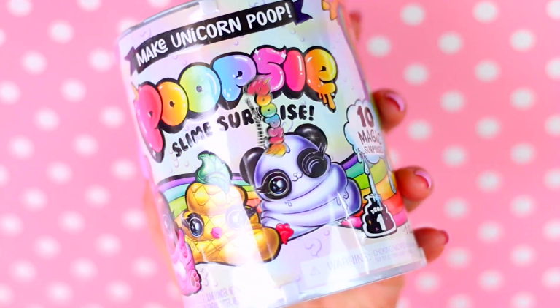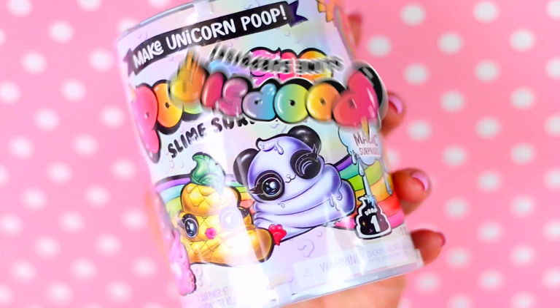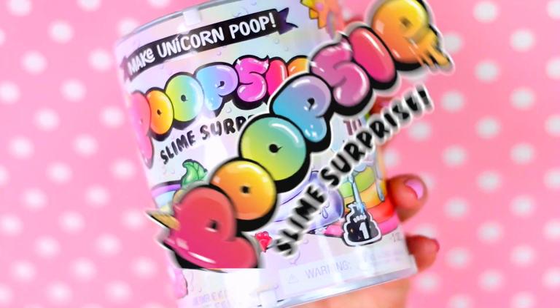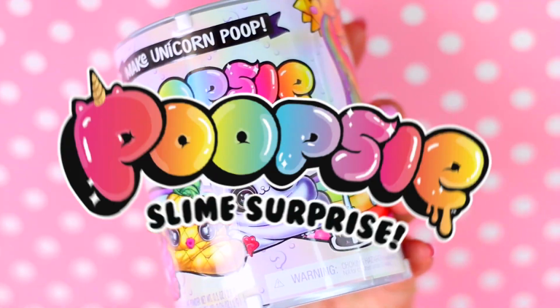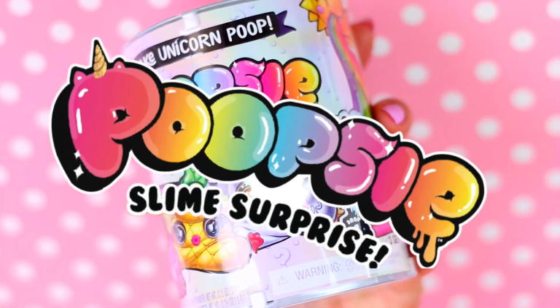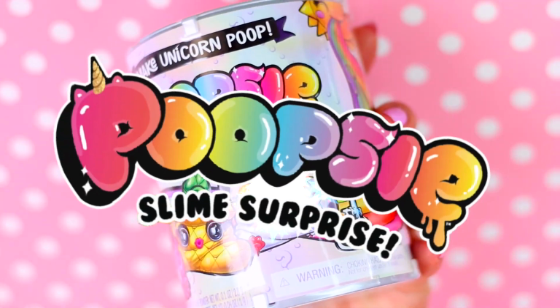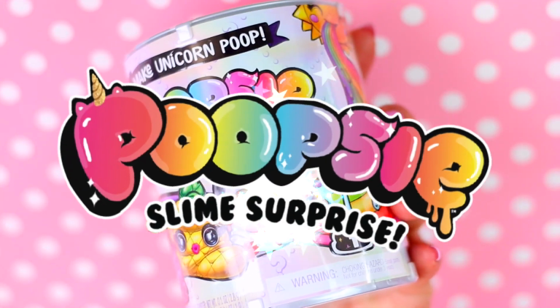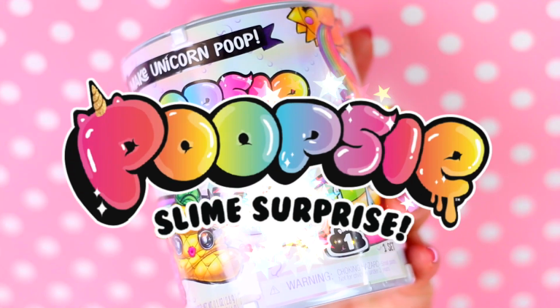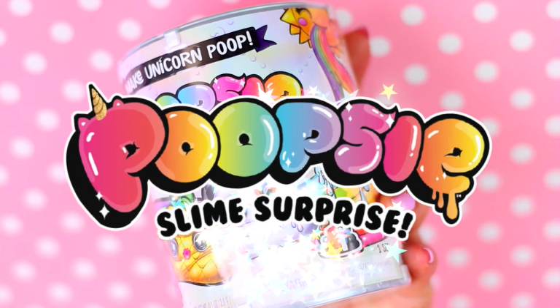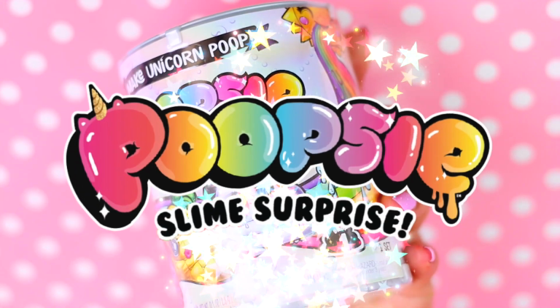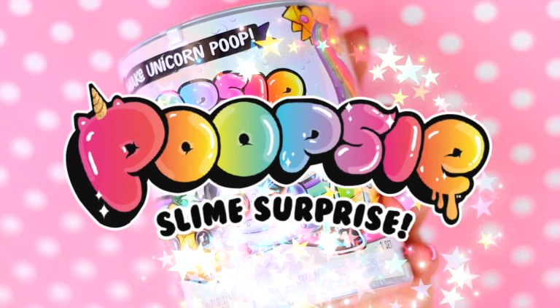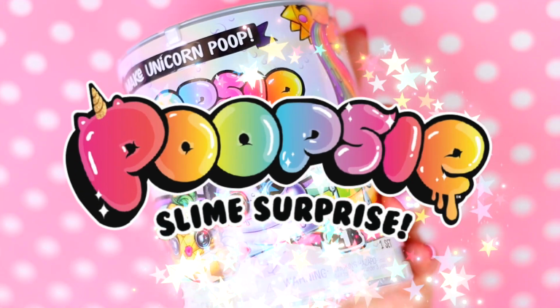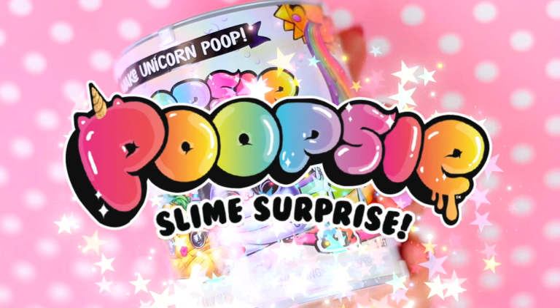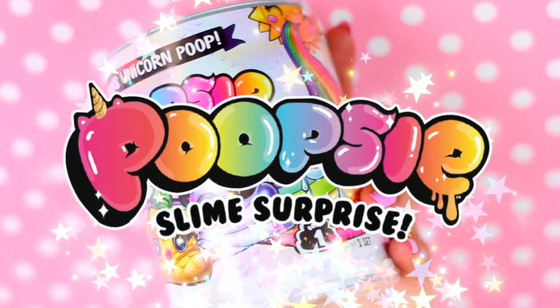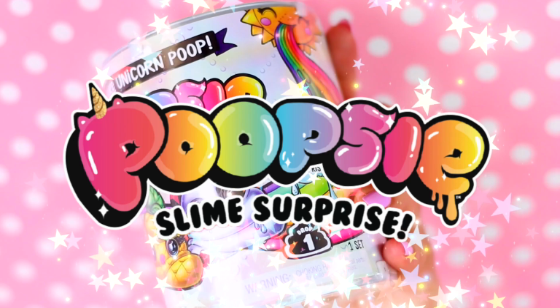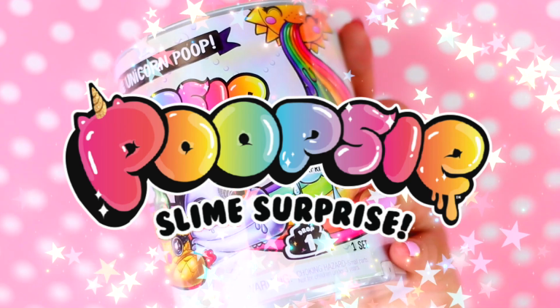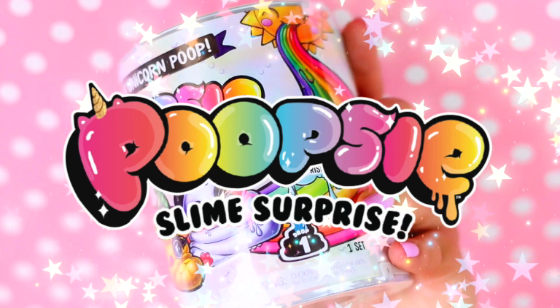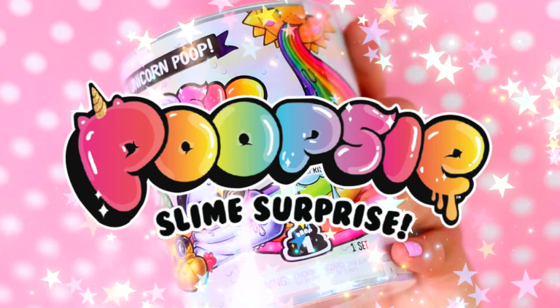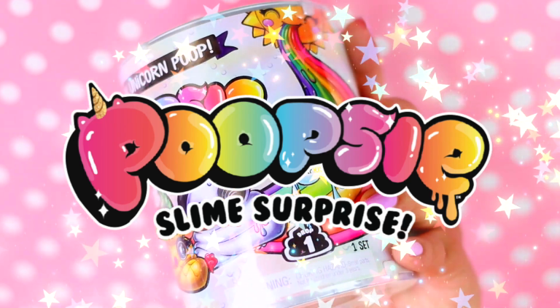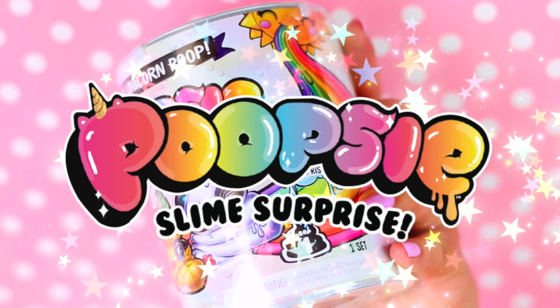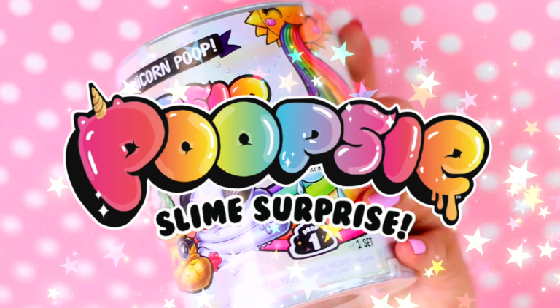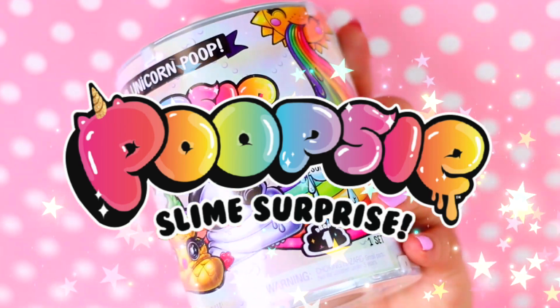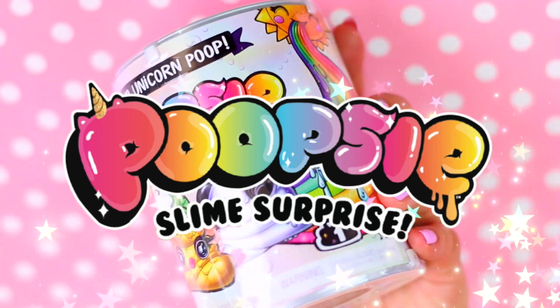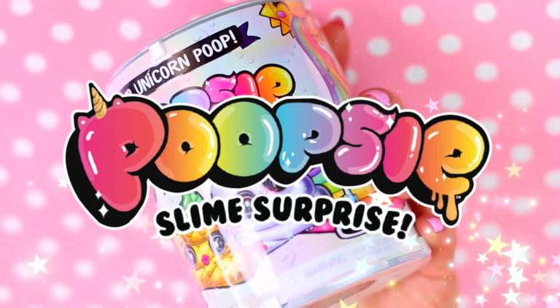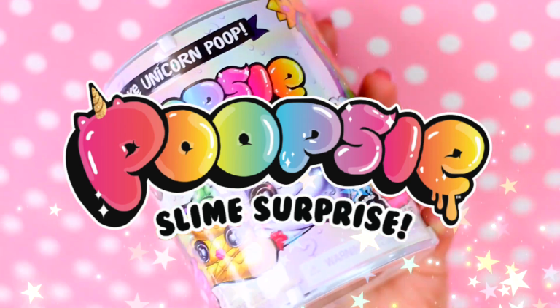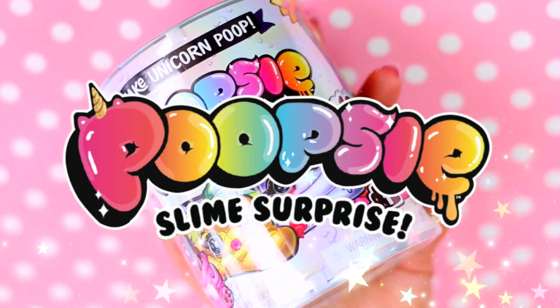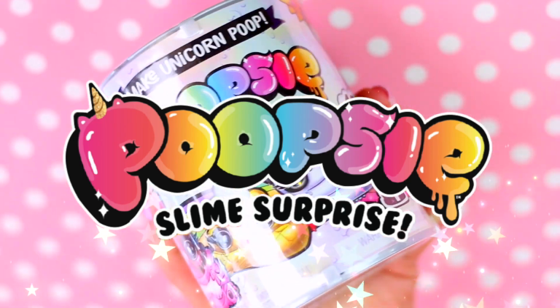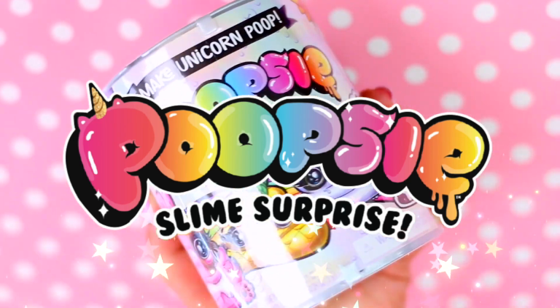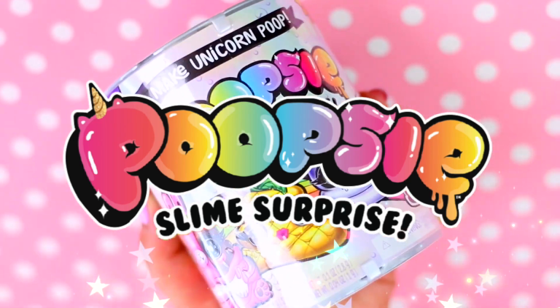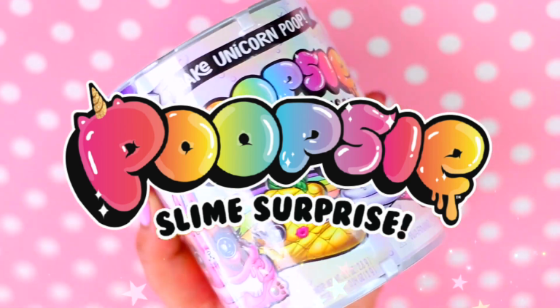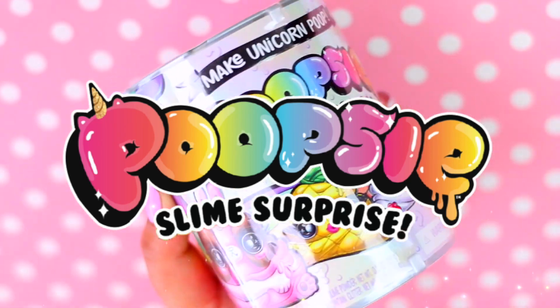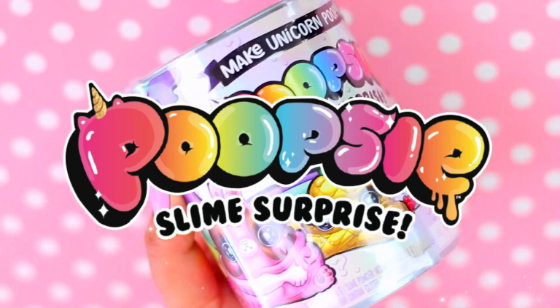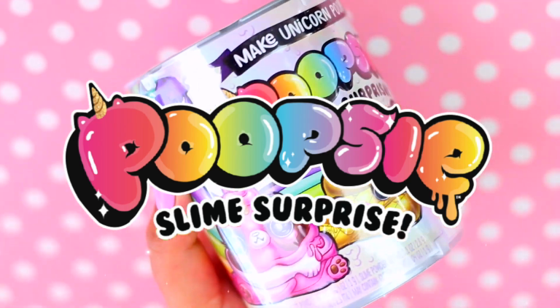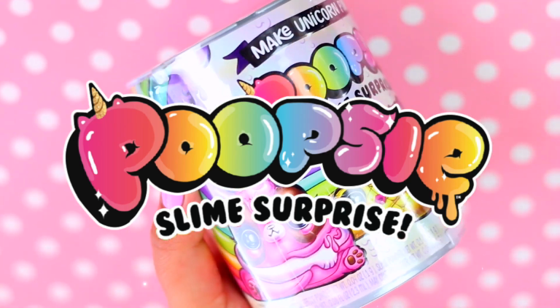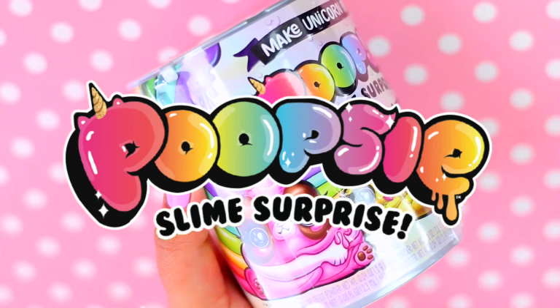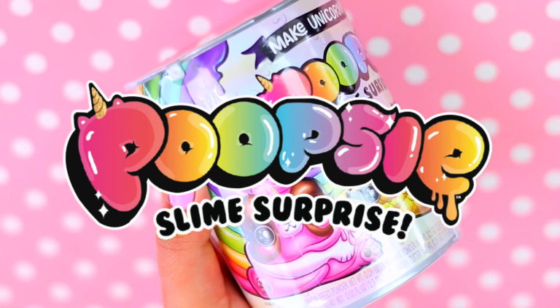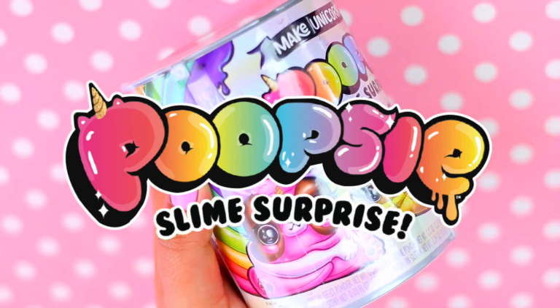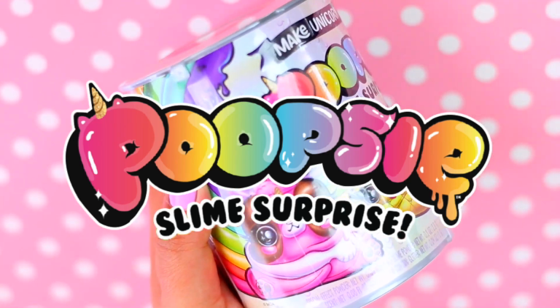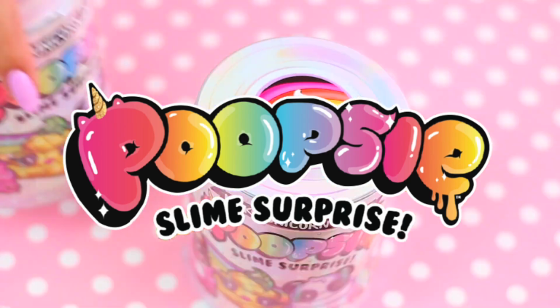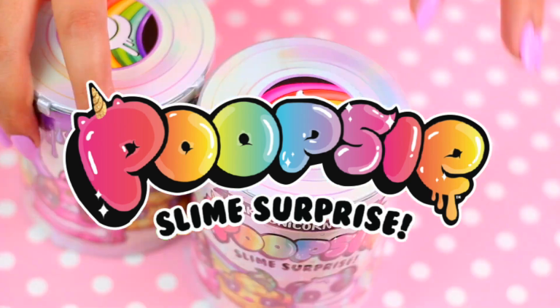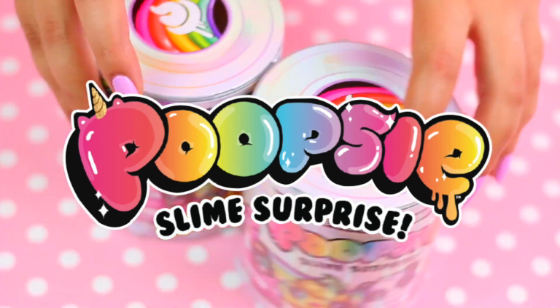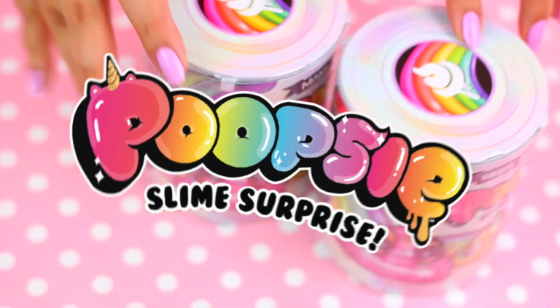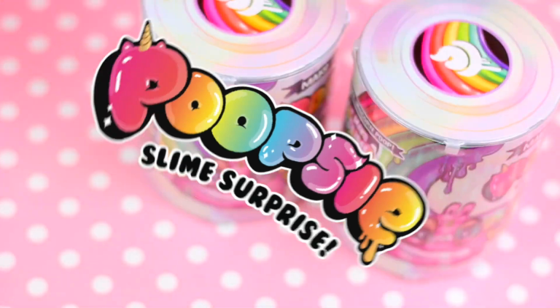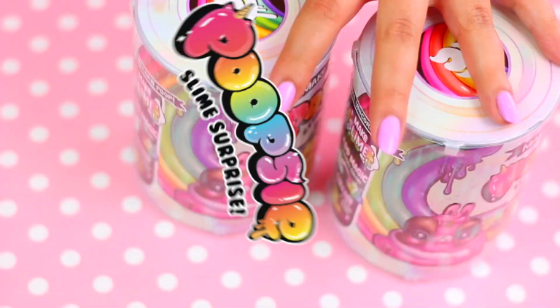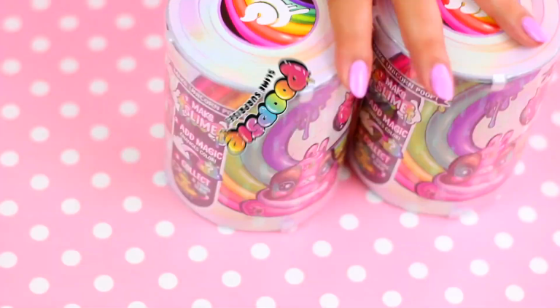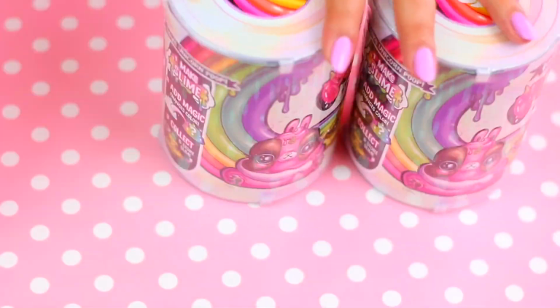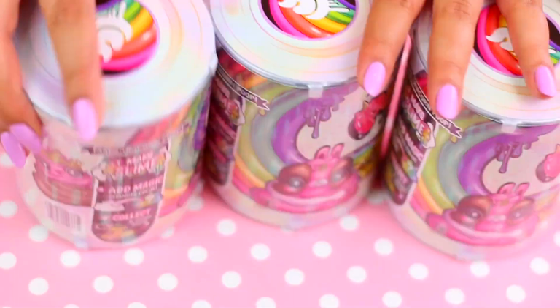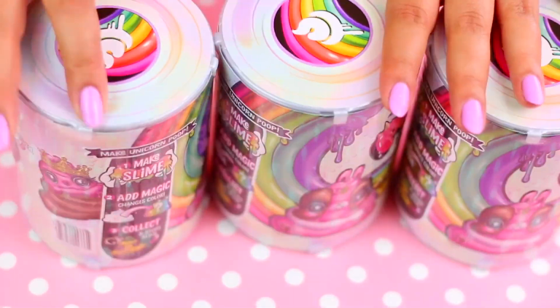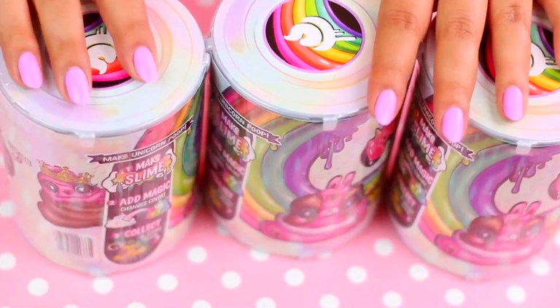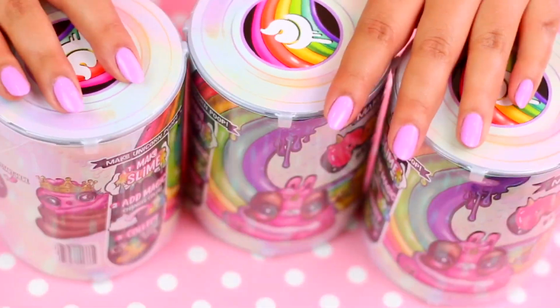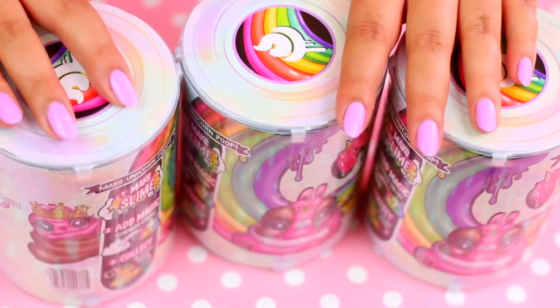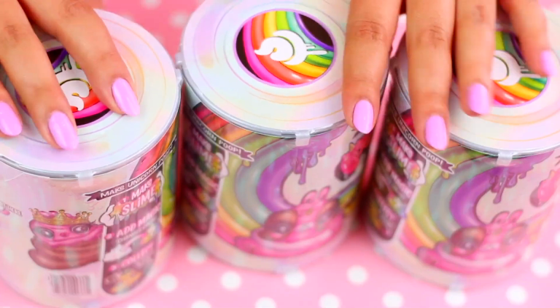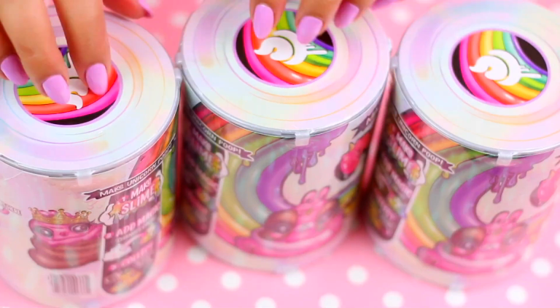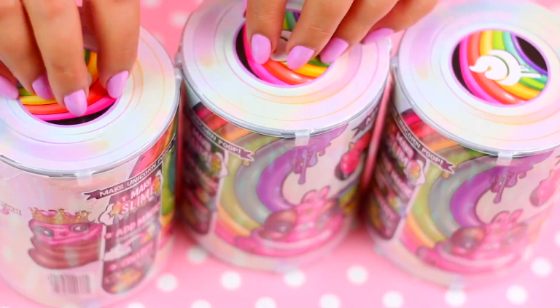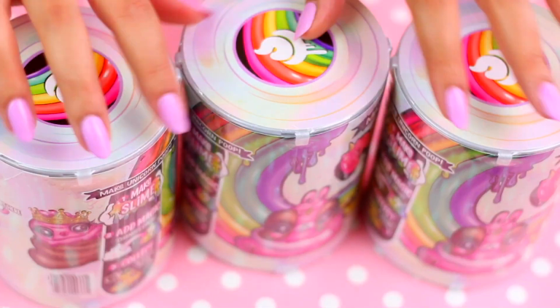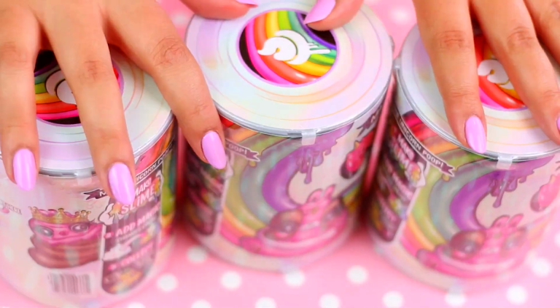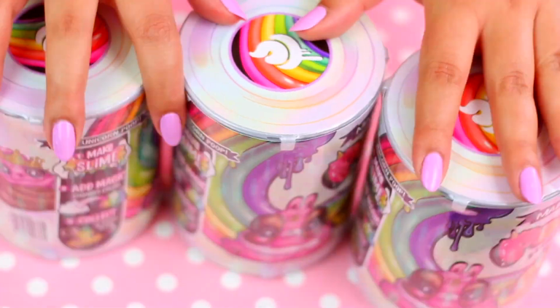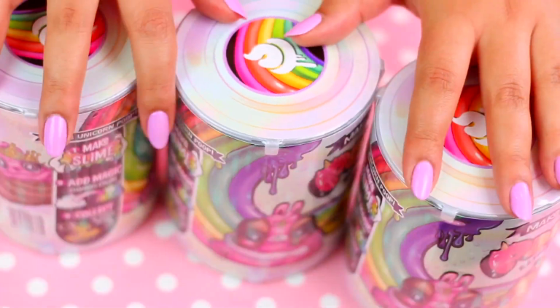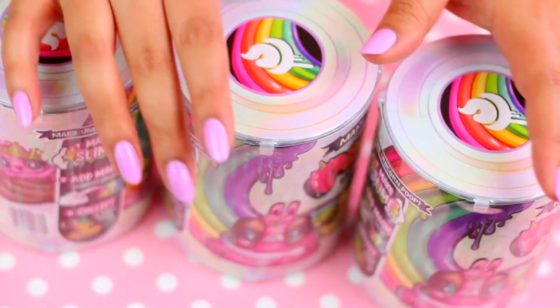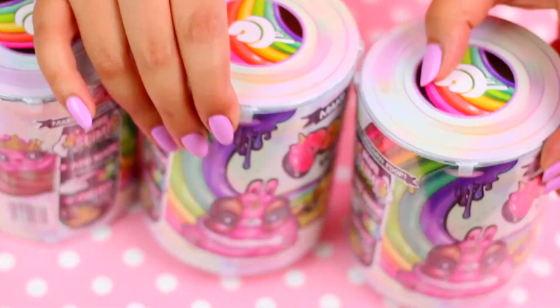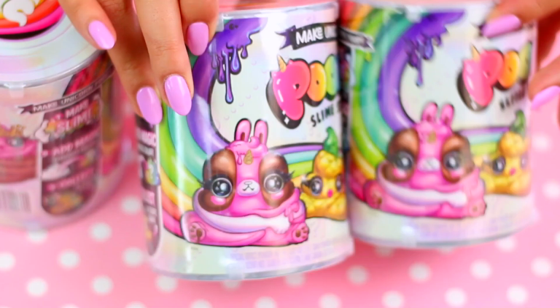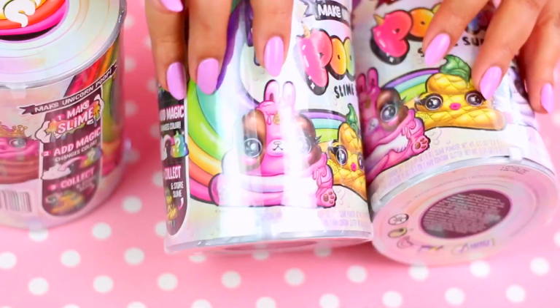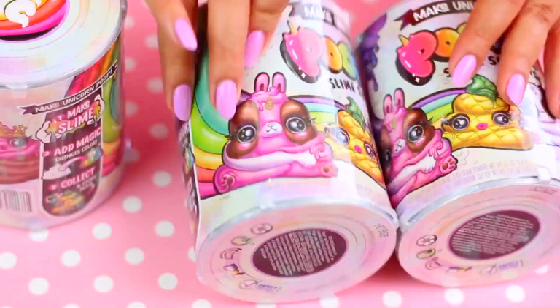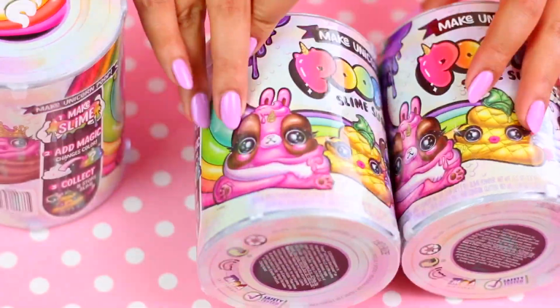Hi guys! So in today's video I'm so excited because I have the new Poopsie Slime Surprise! I got 3 of them, so let's see which one I got!